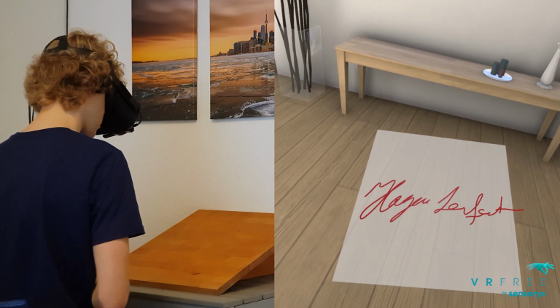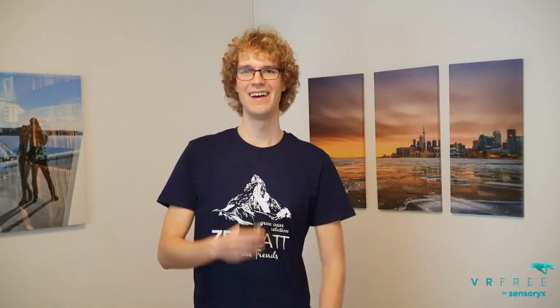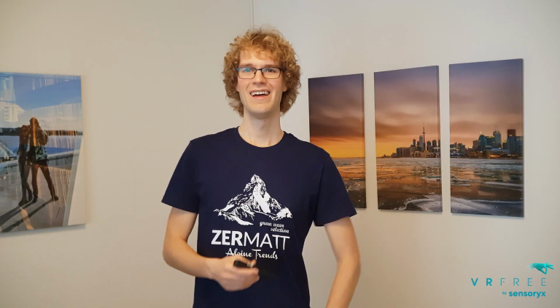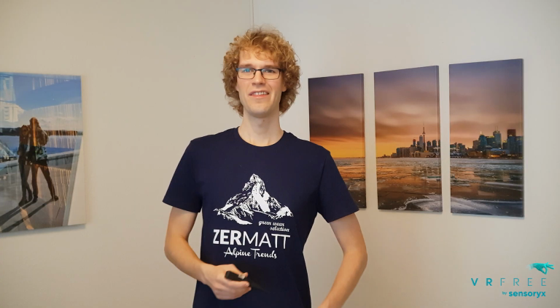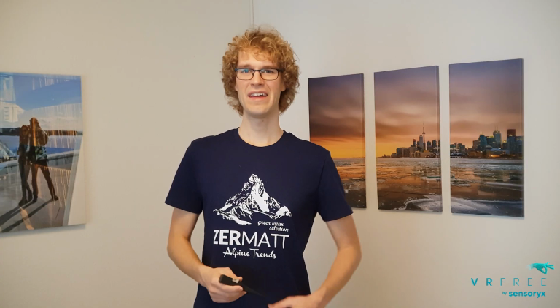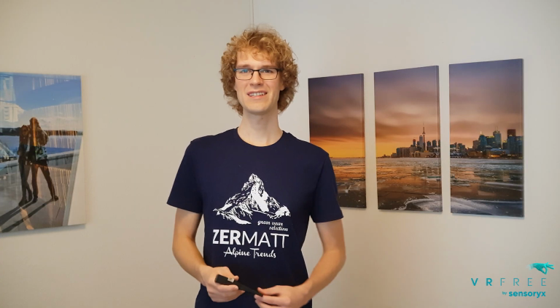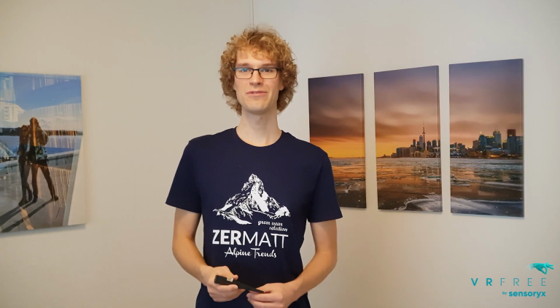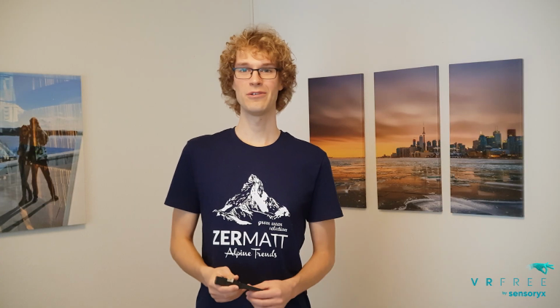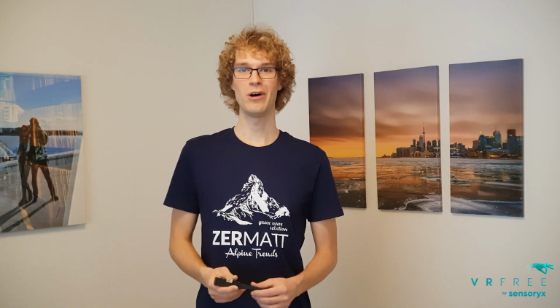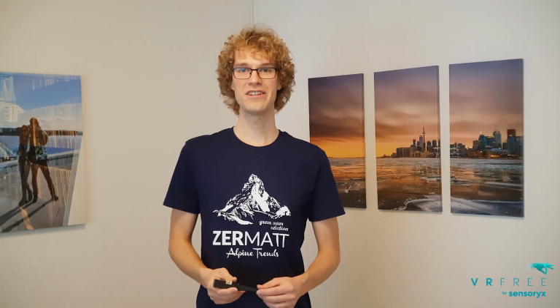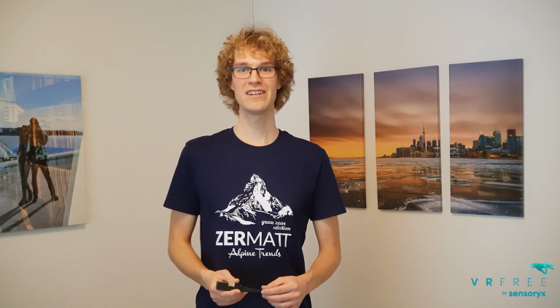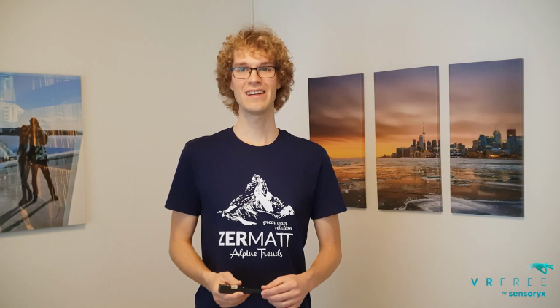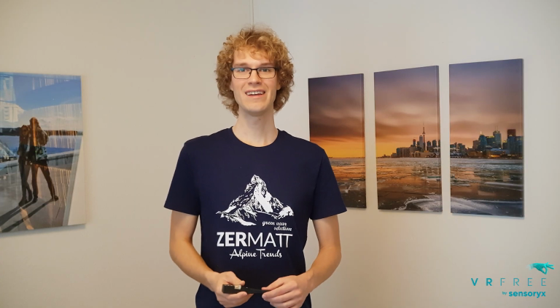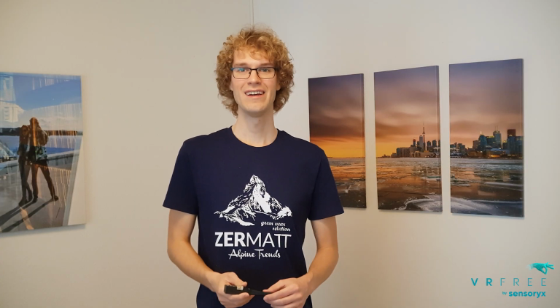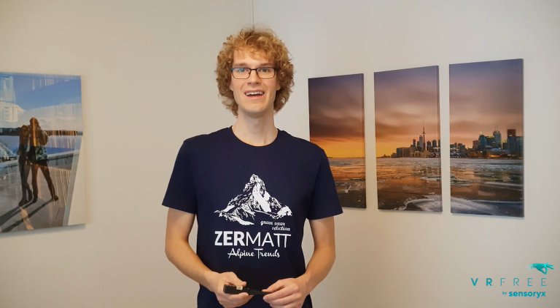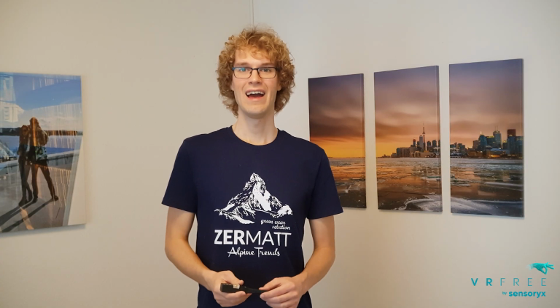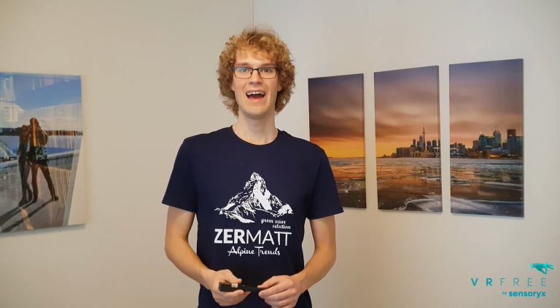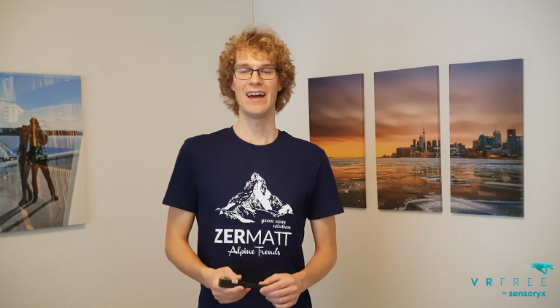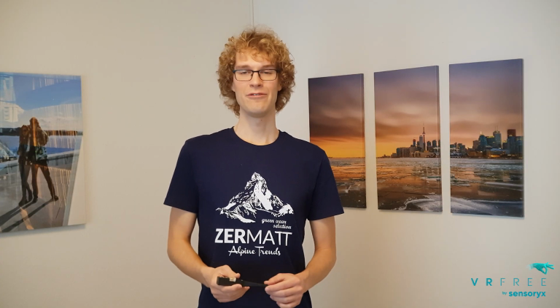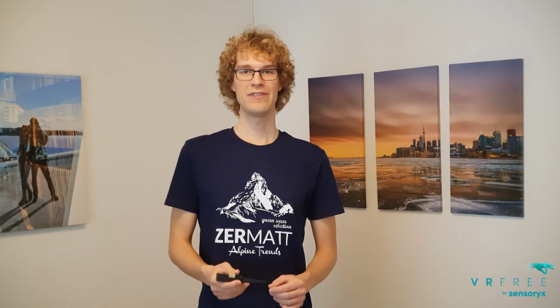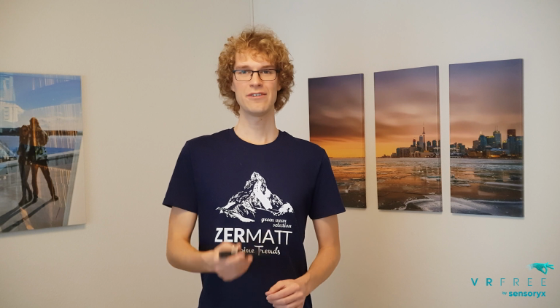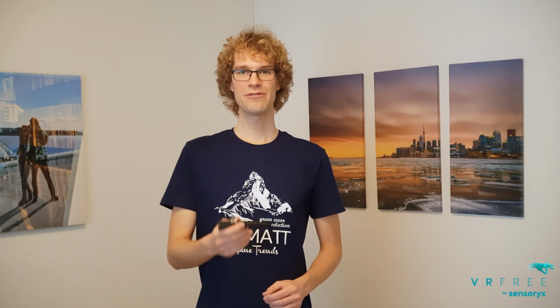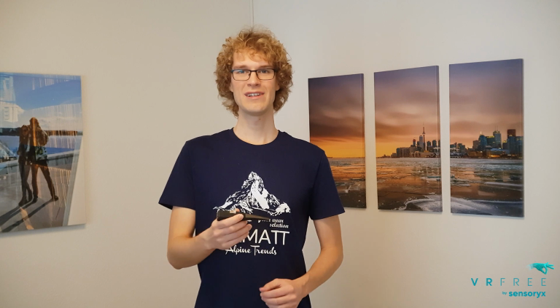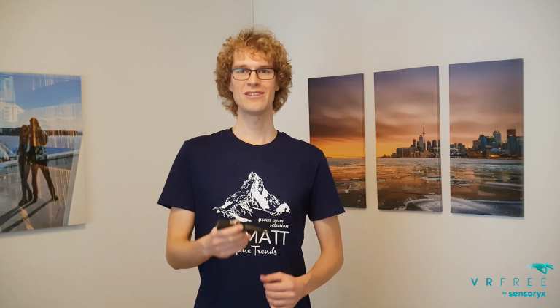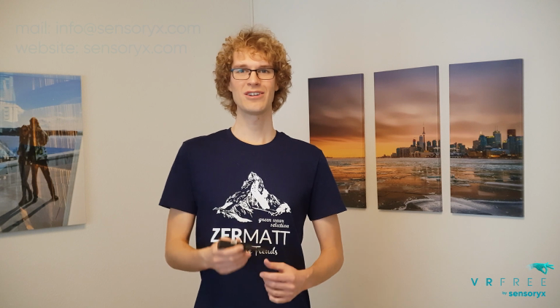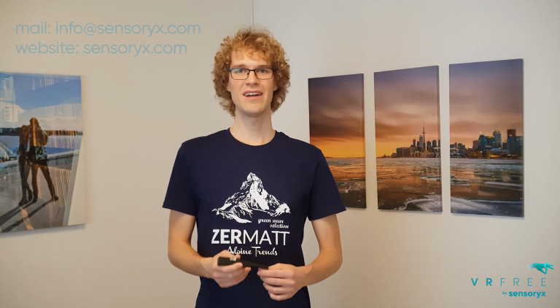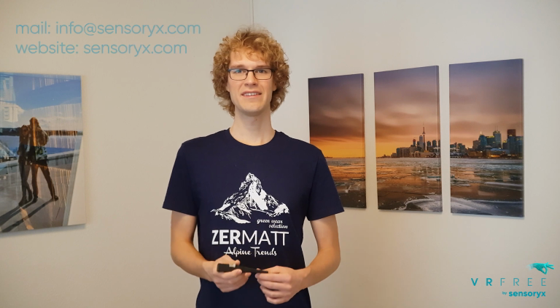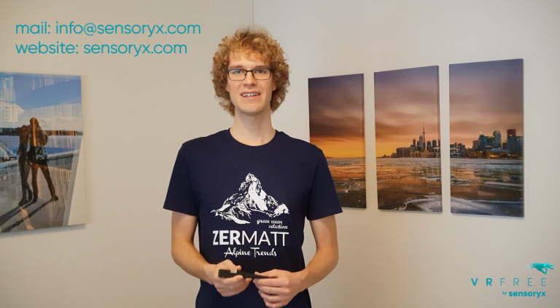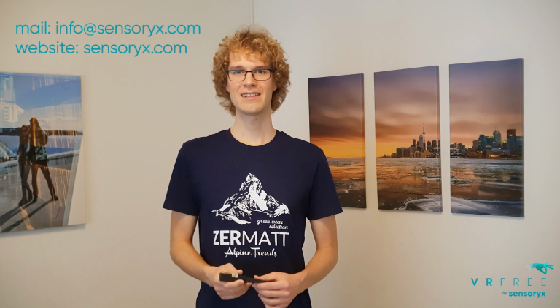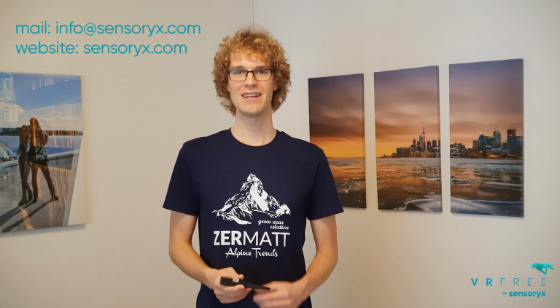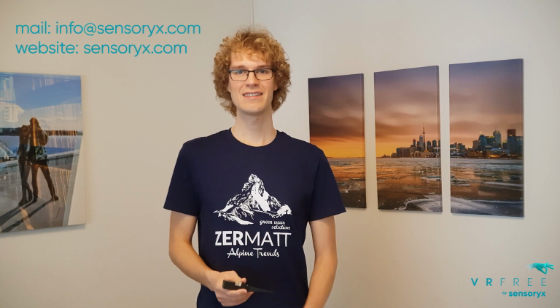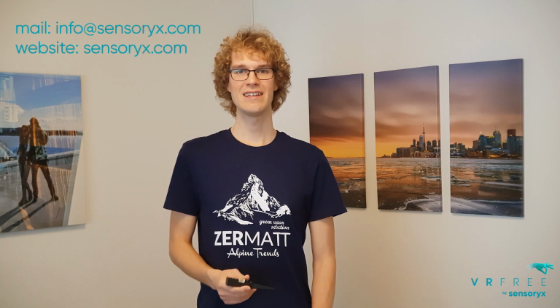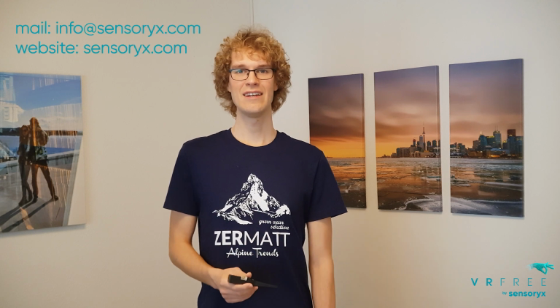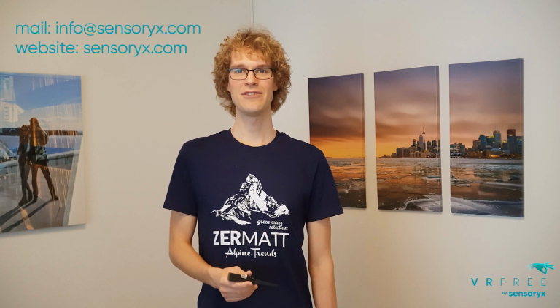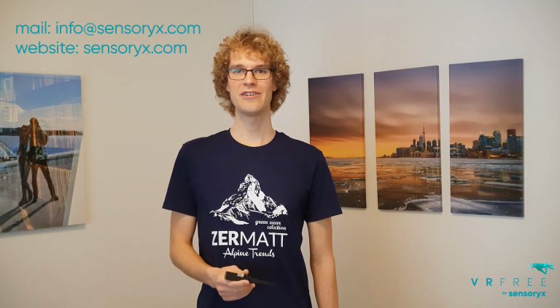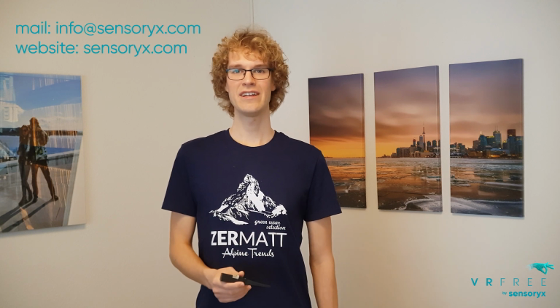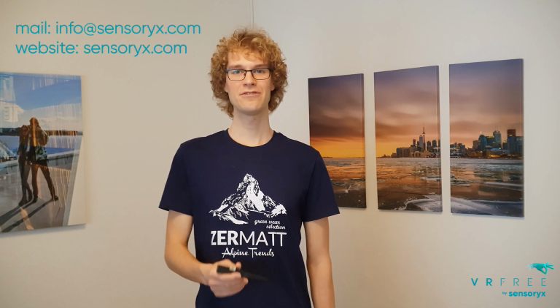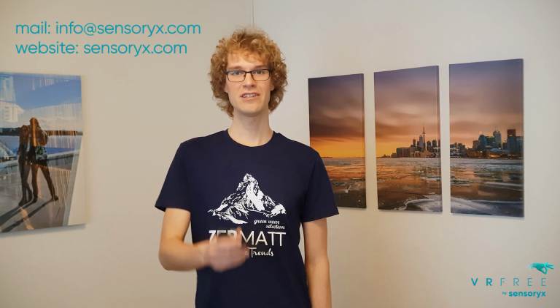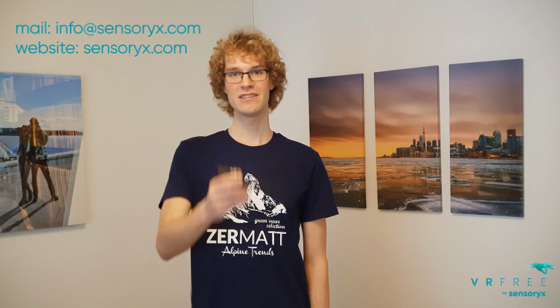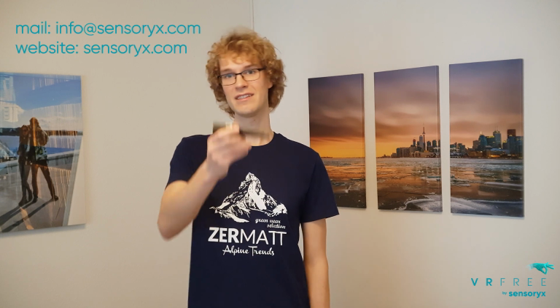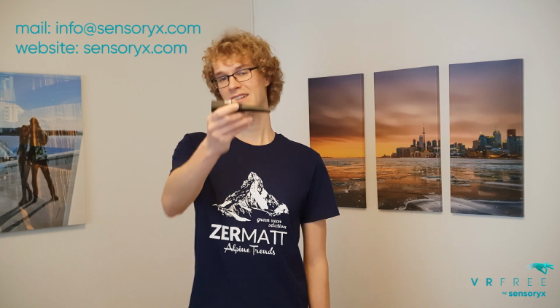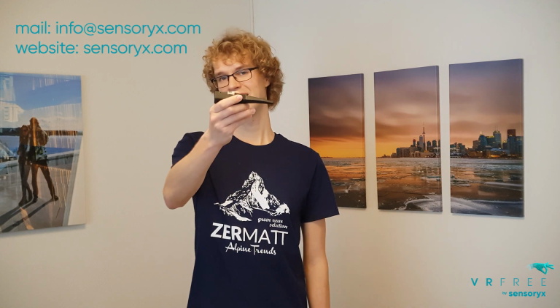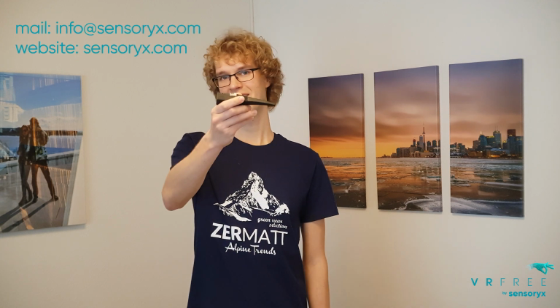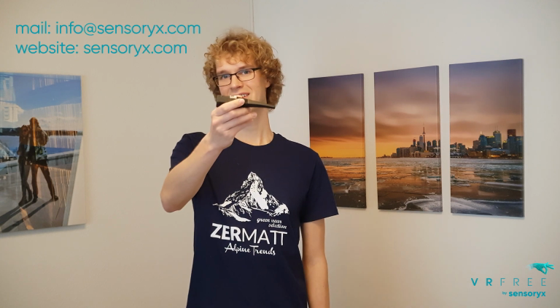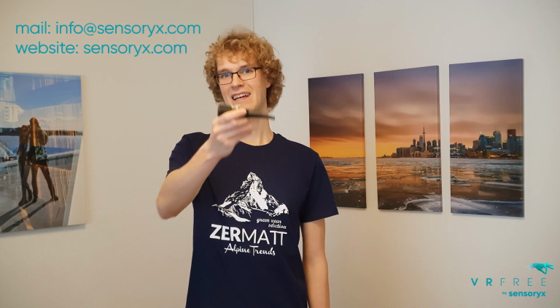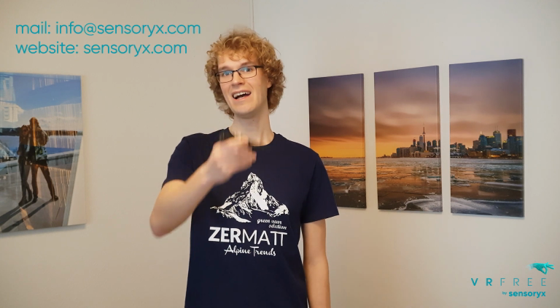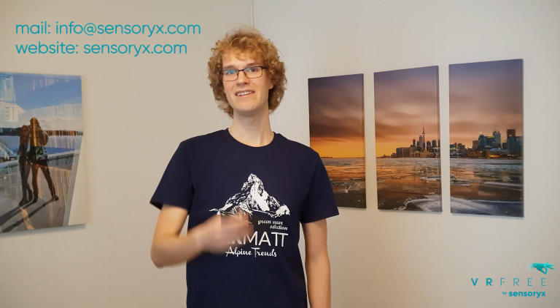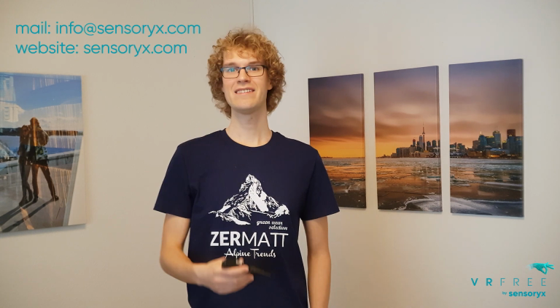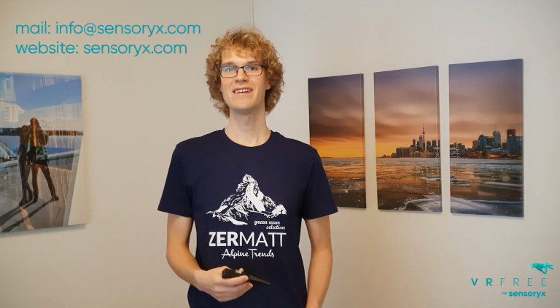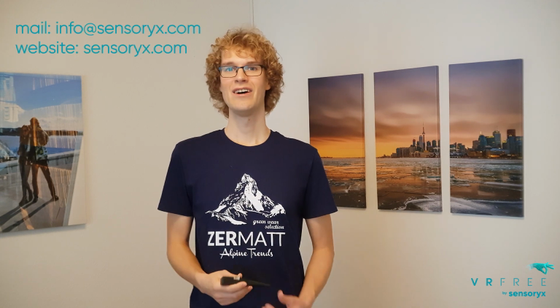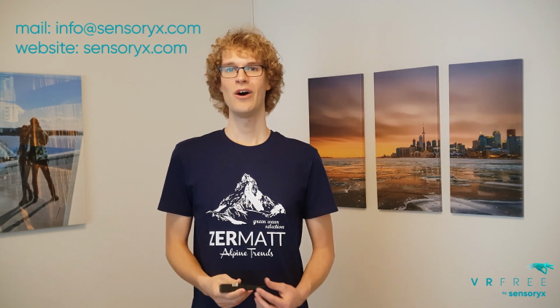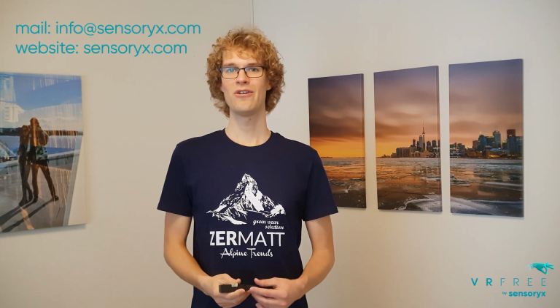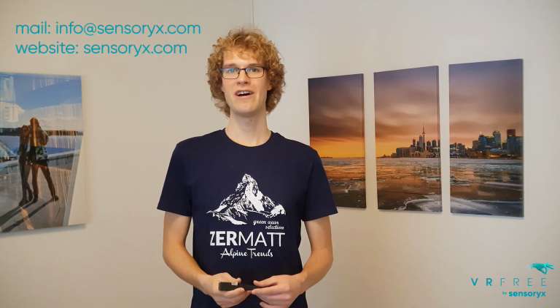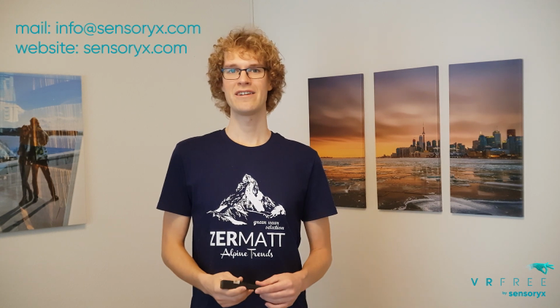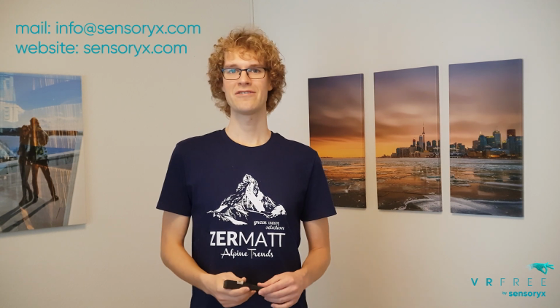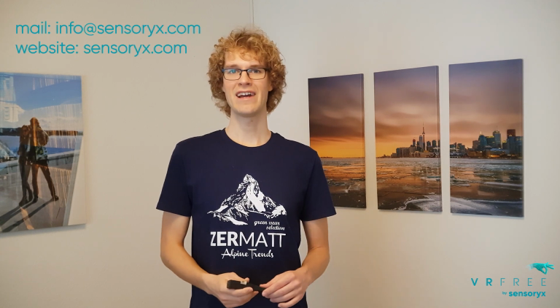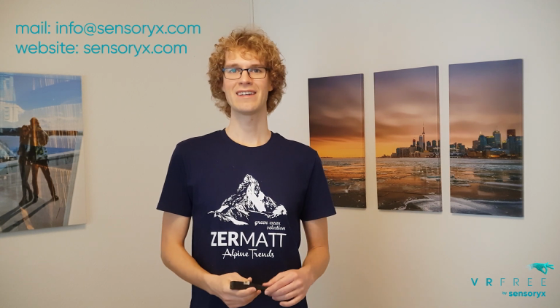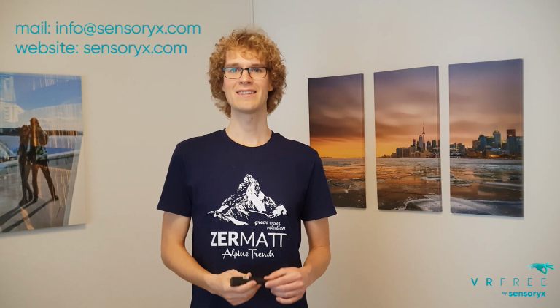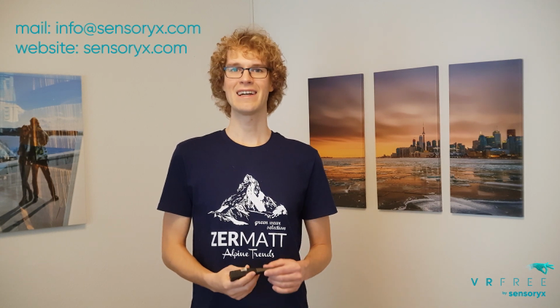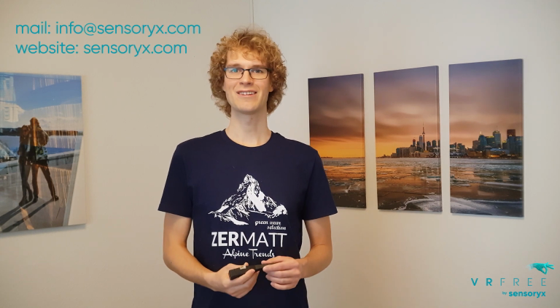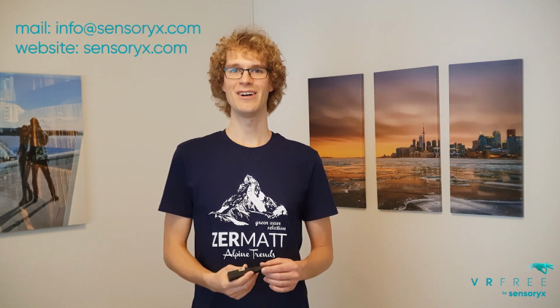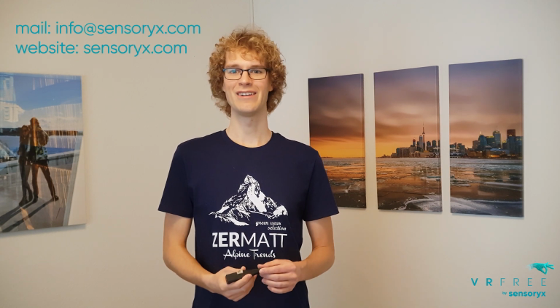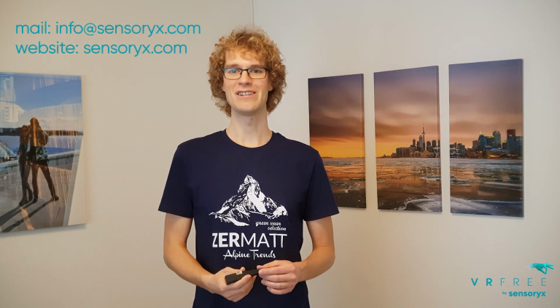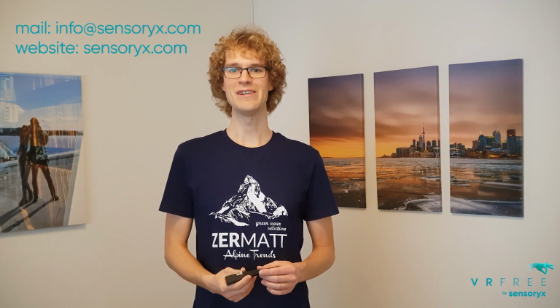Thanks for watching and feel free to contact us if you're interested in our stylus or our tracking technology. Thank you.